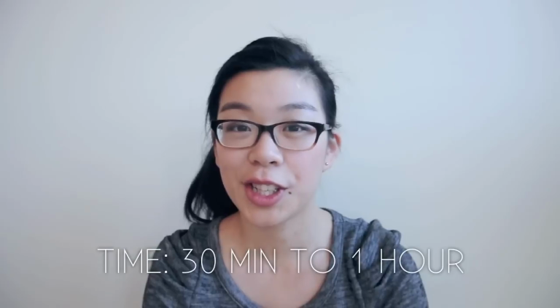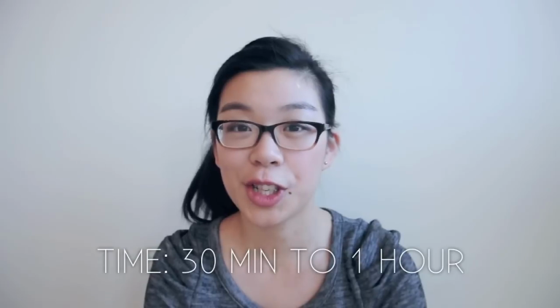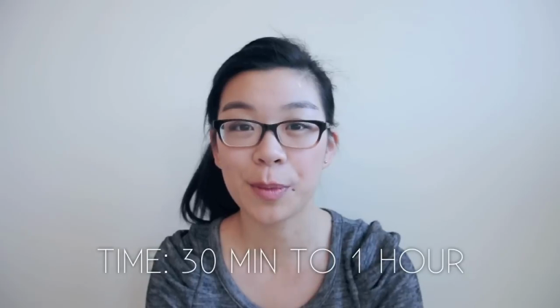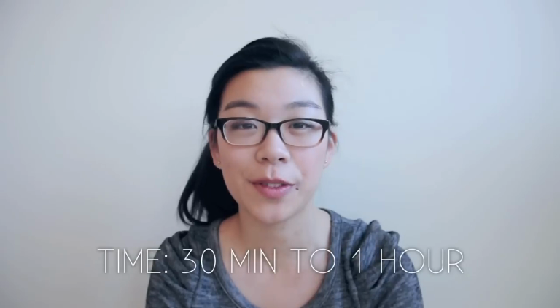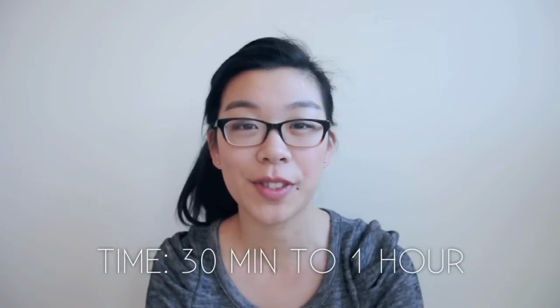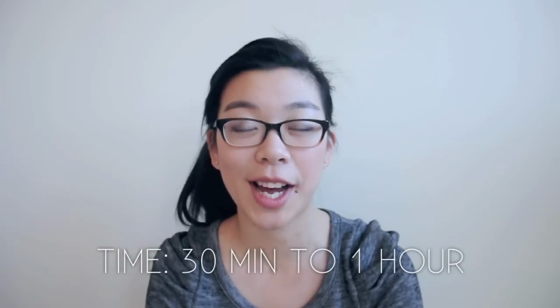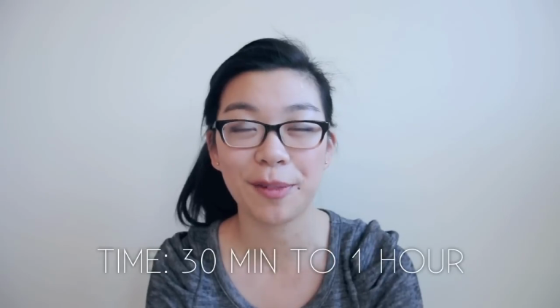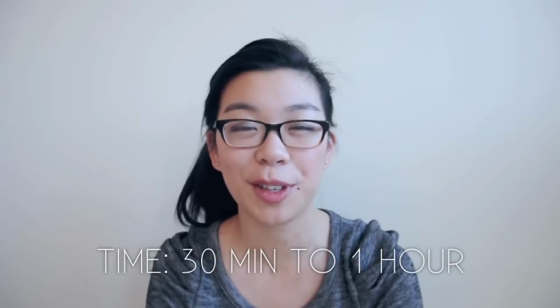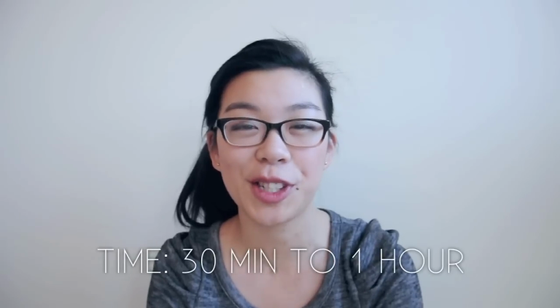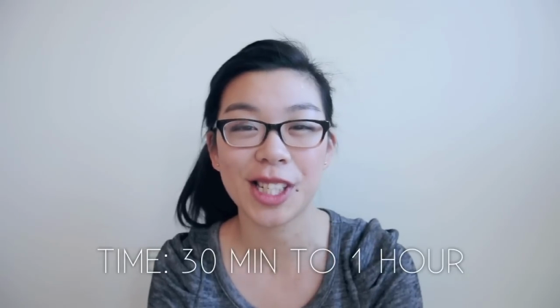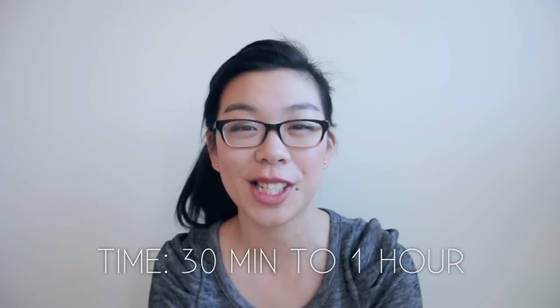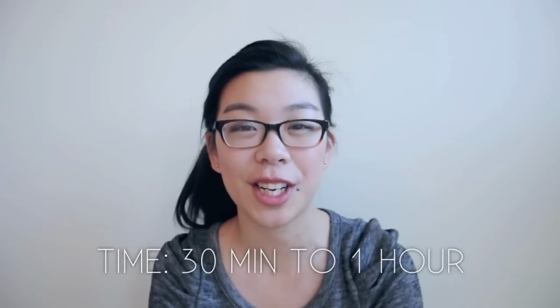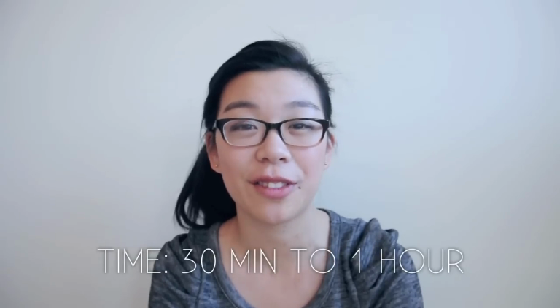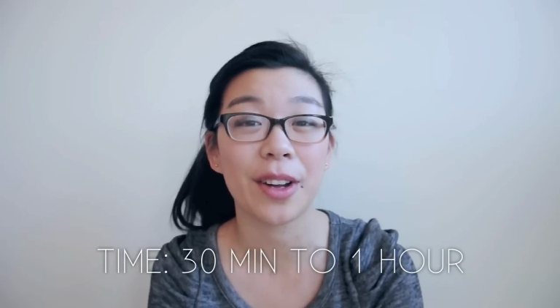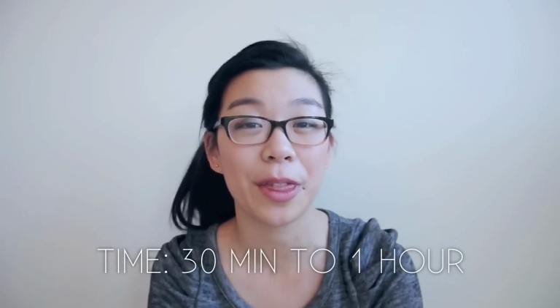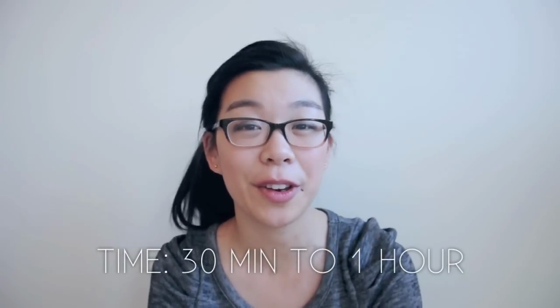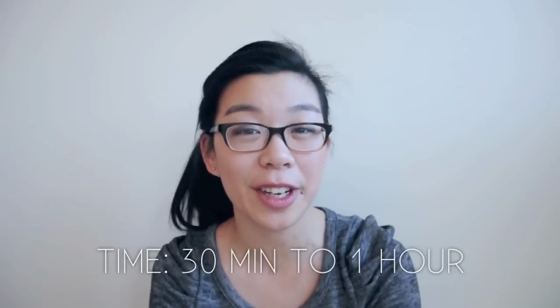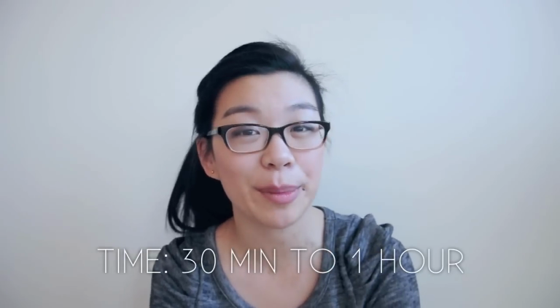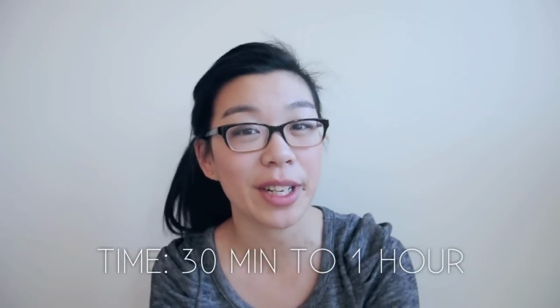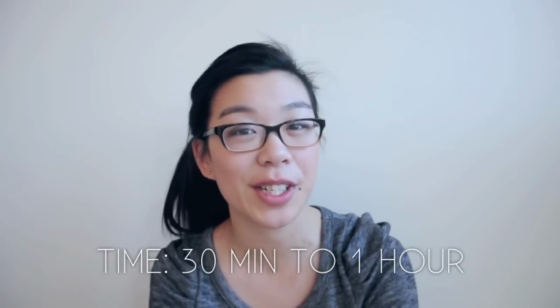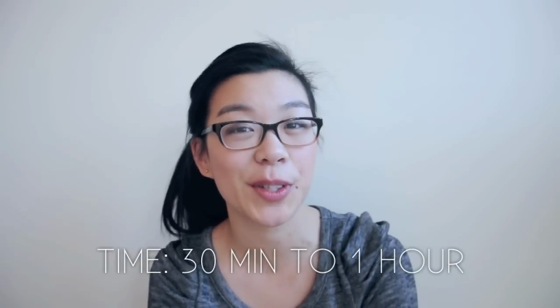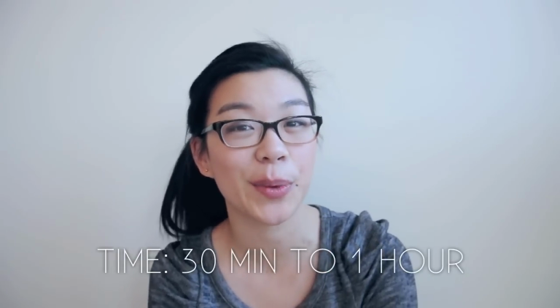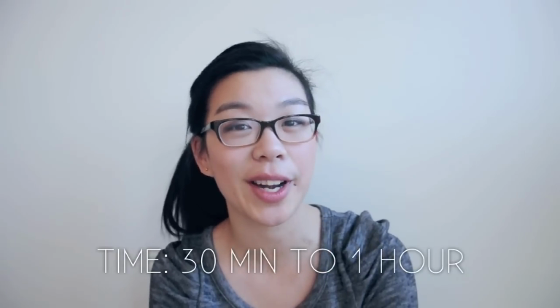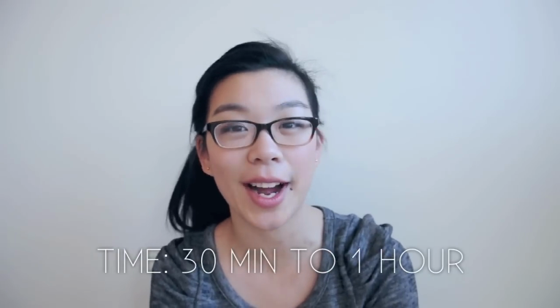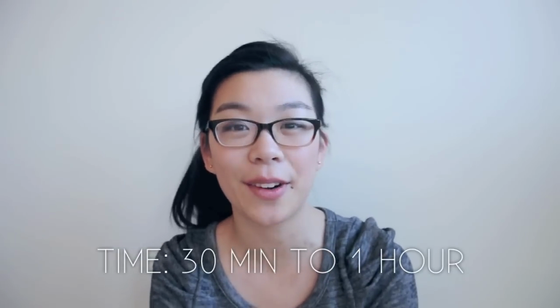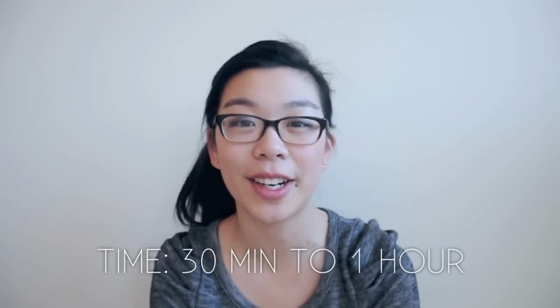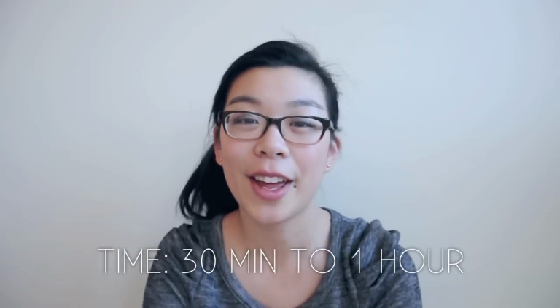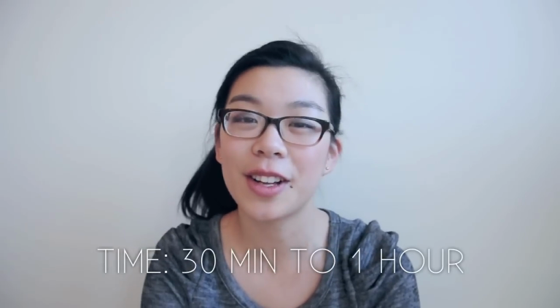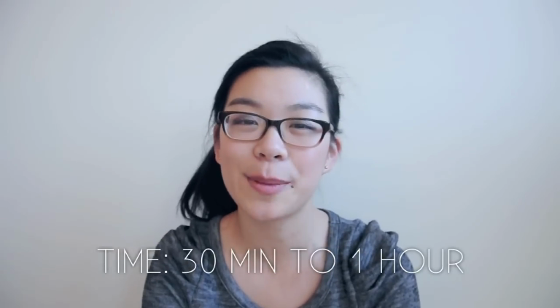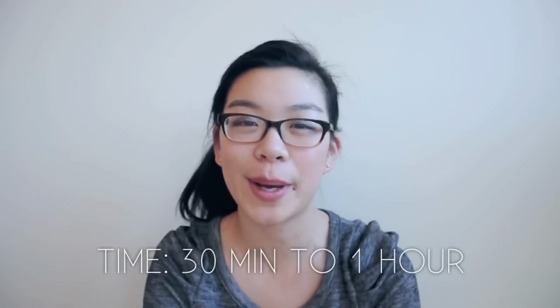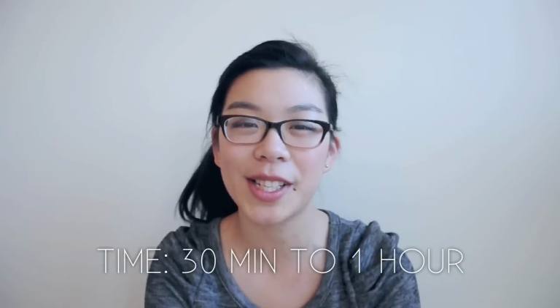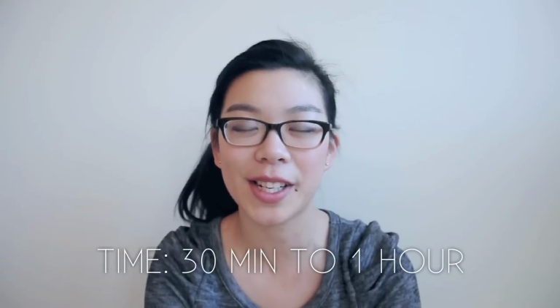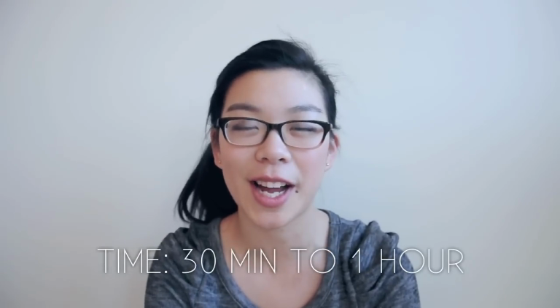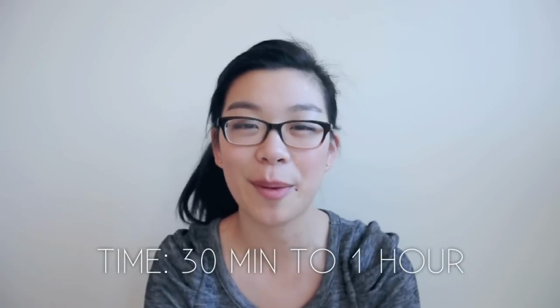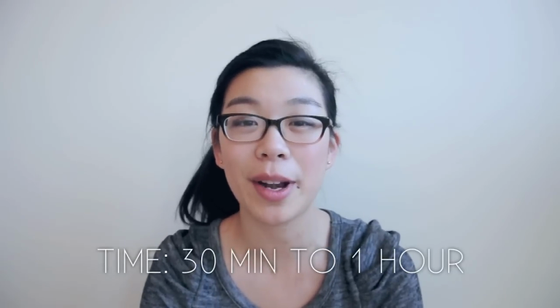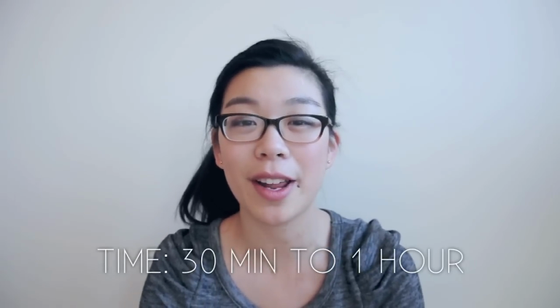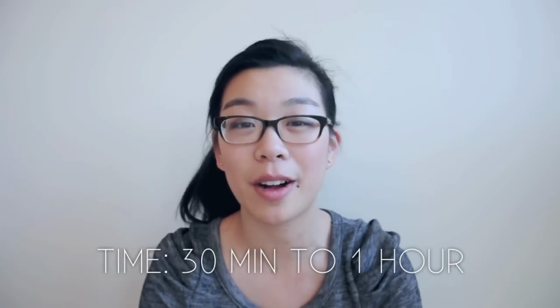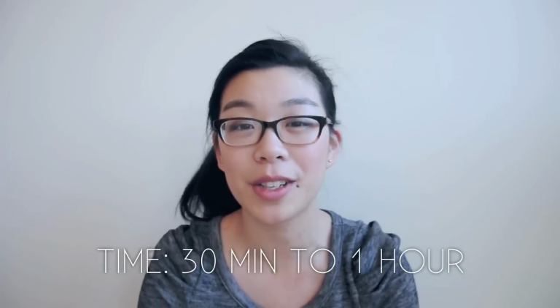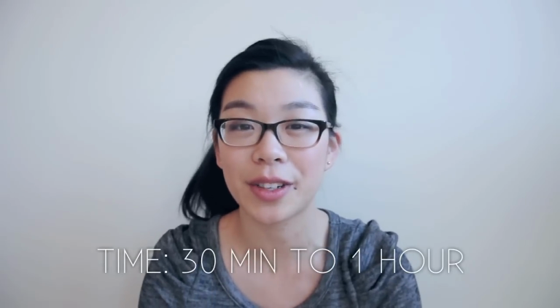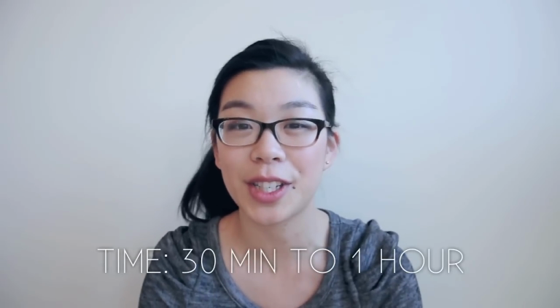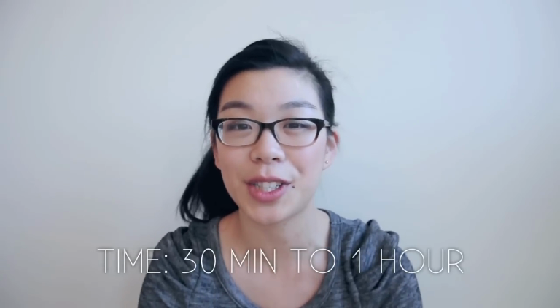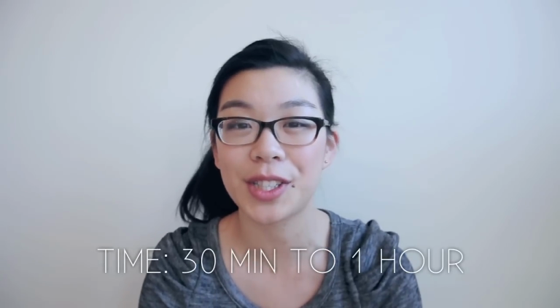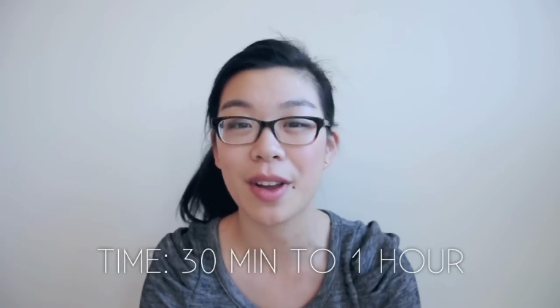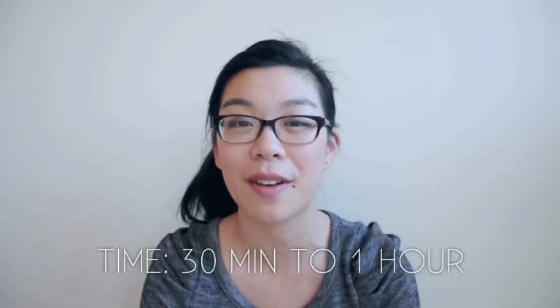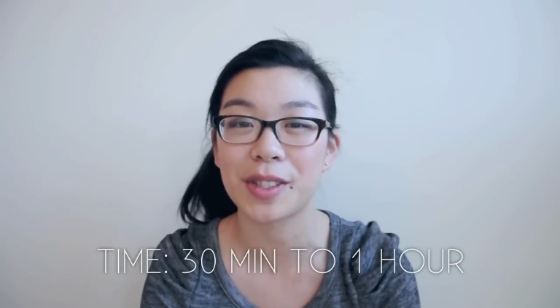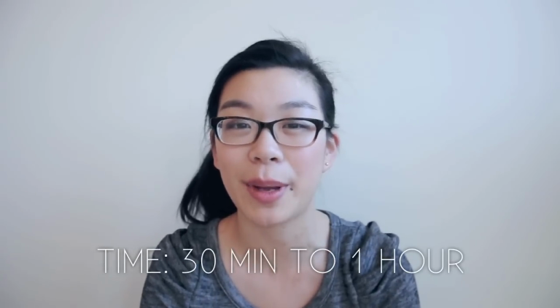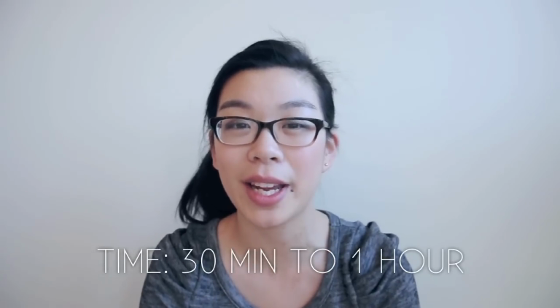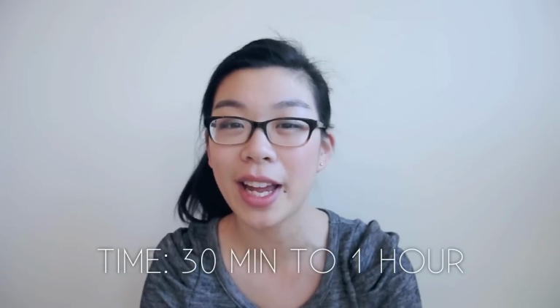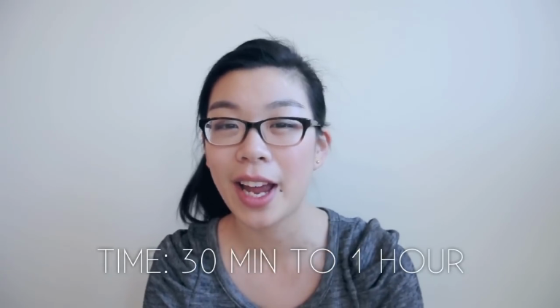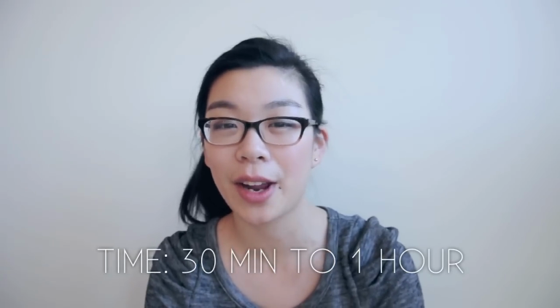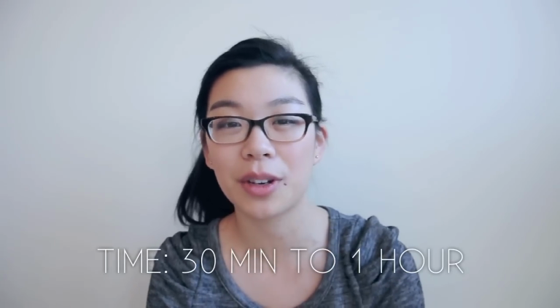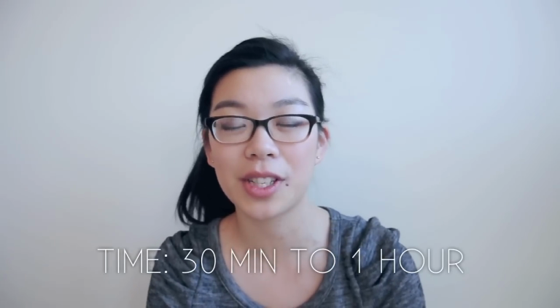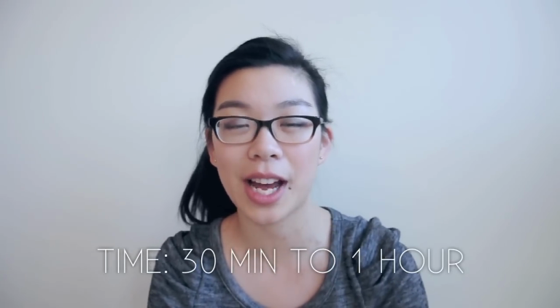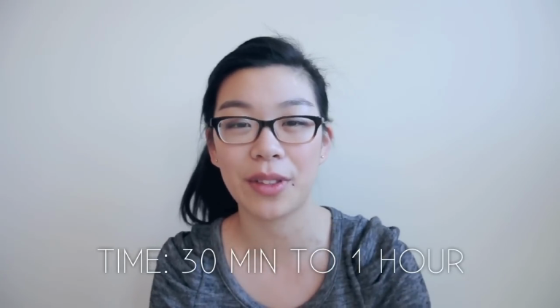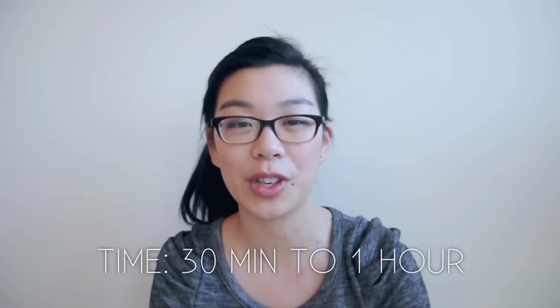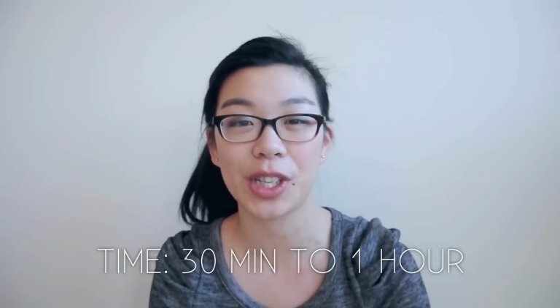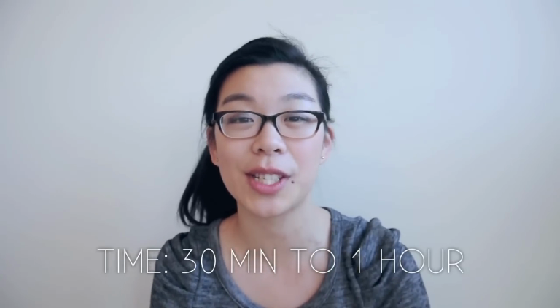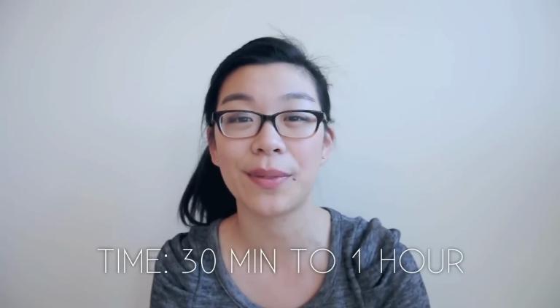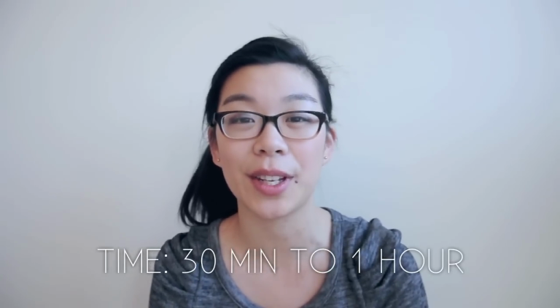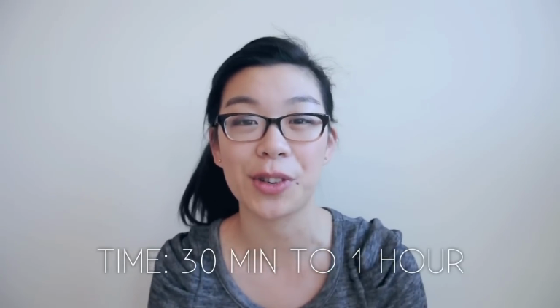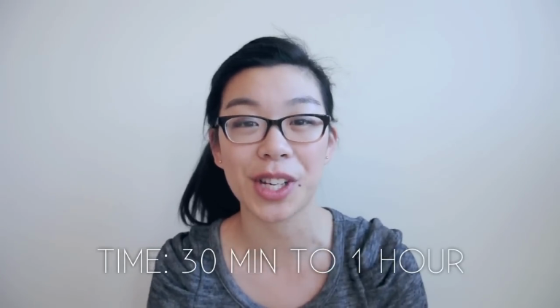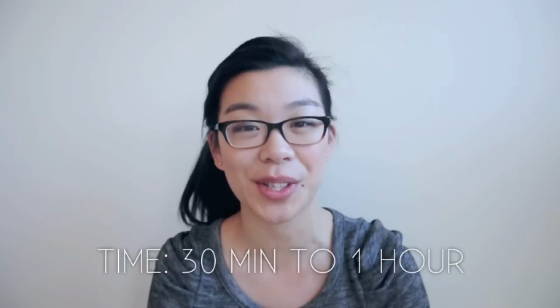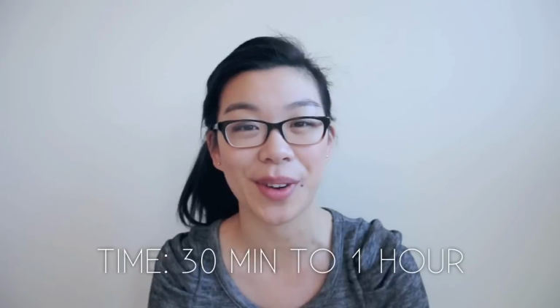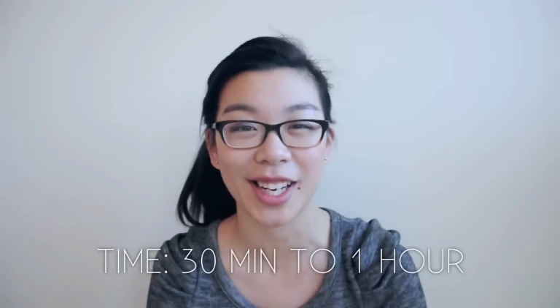In terms of time, you just need around 30 minutes to 1 hour. It all depends on how many alterations you have to make in order to have the jeans fit you just right.